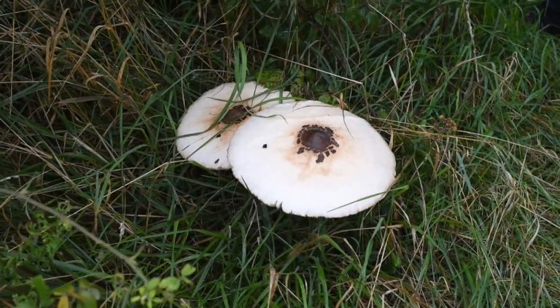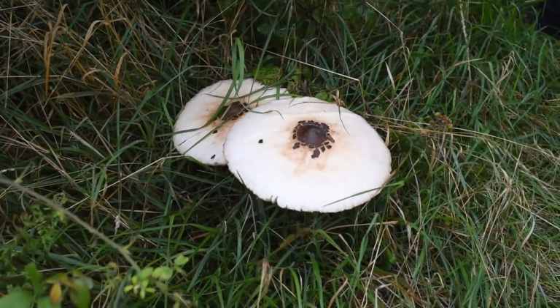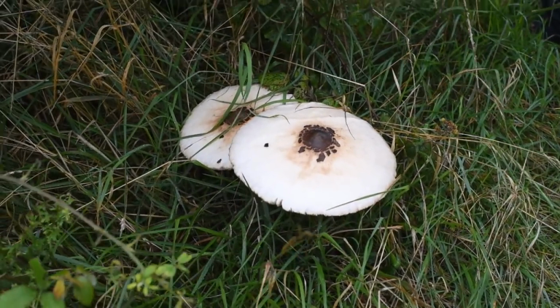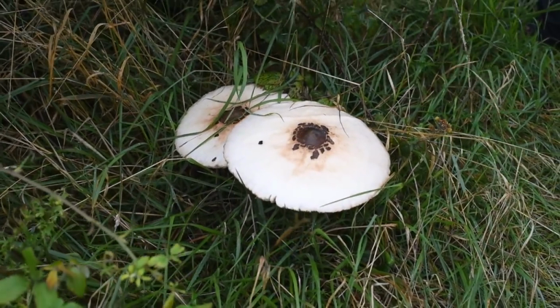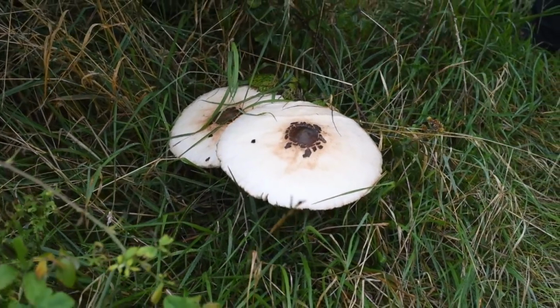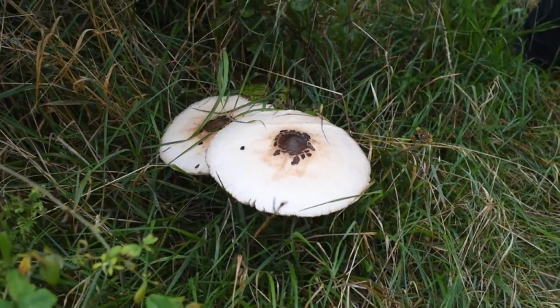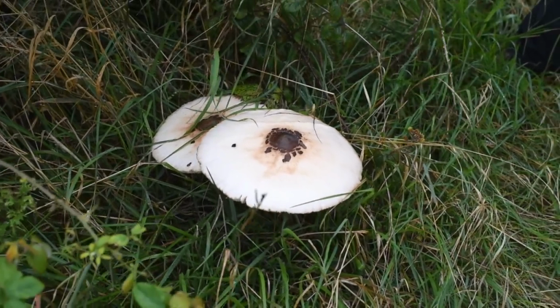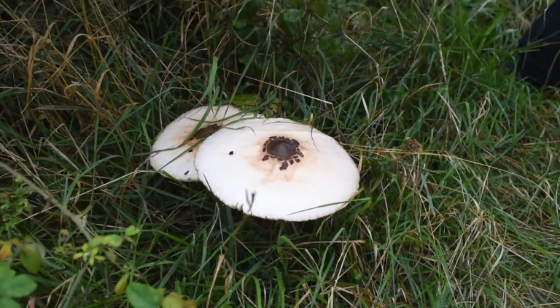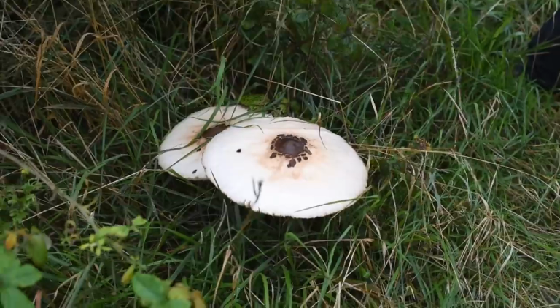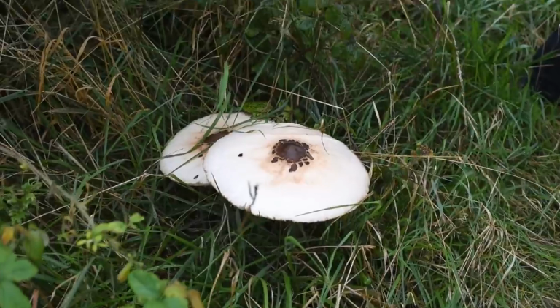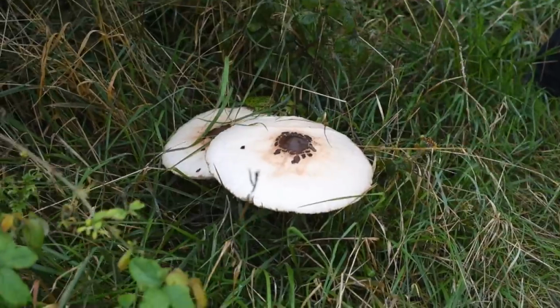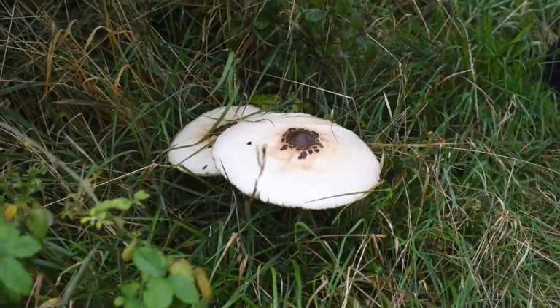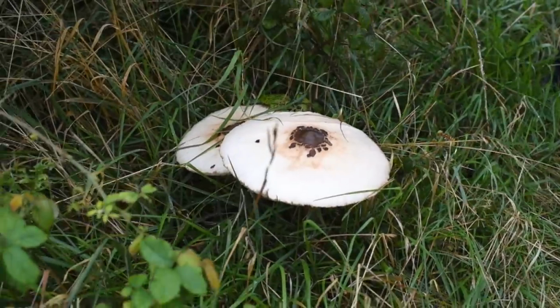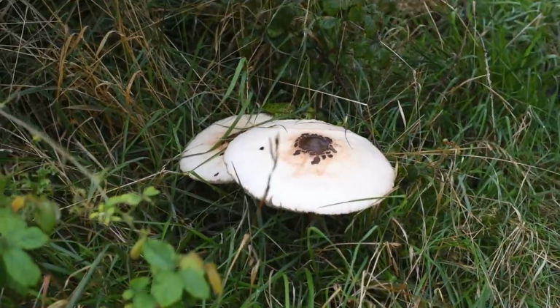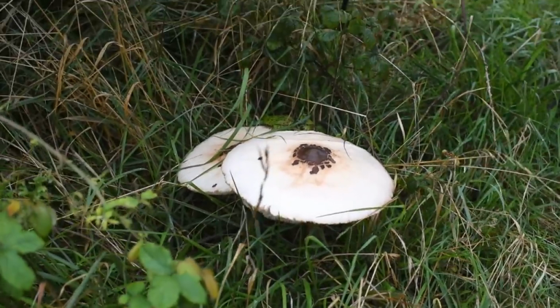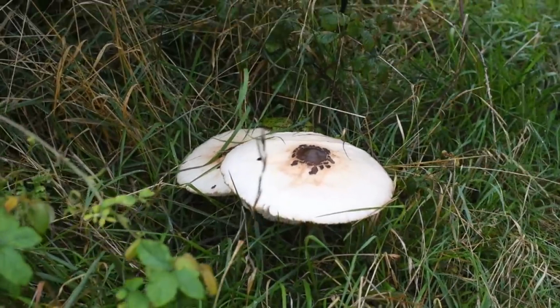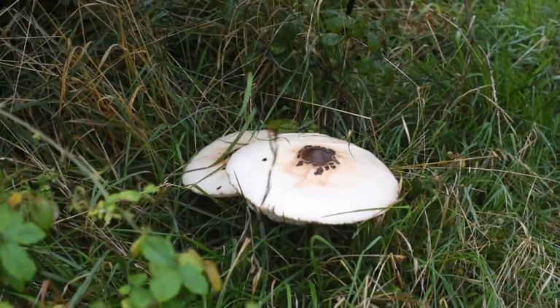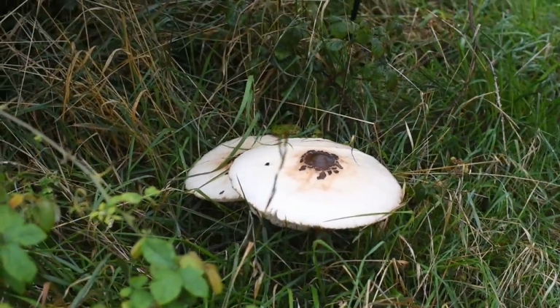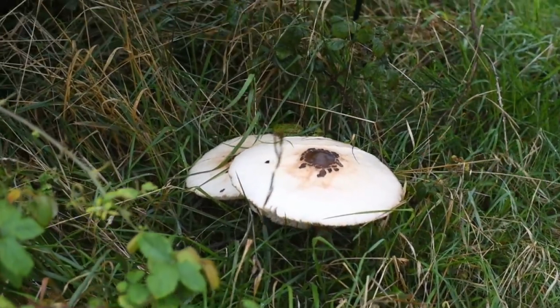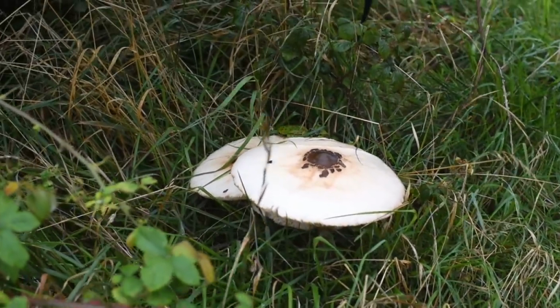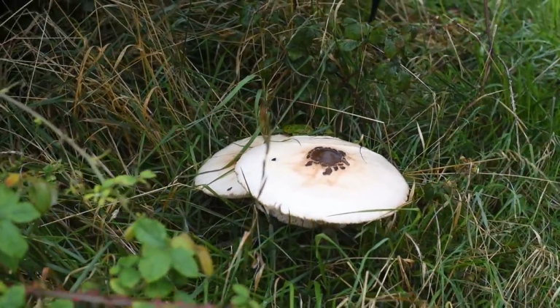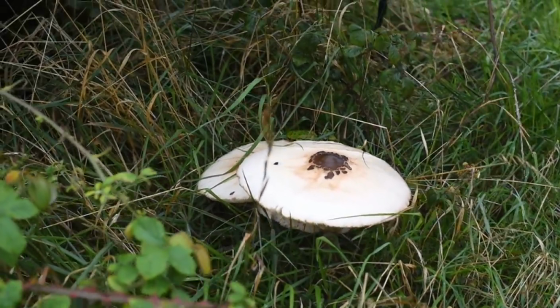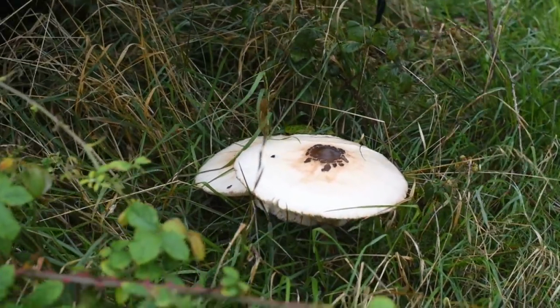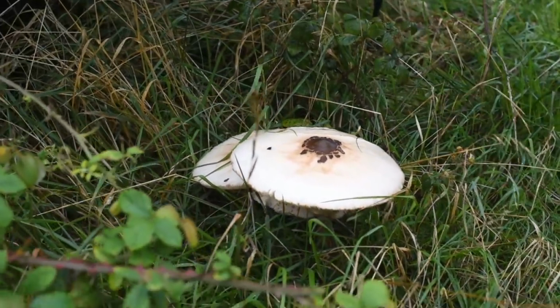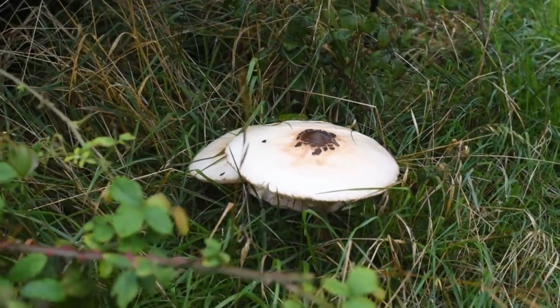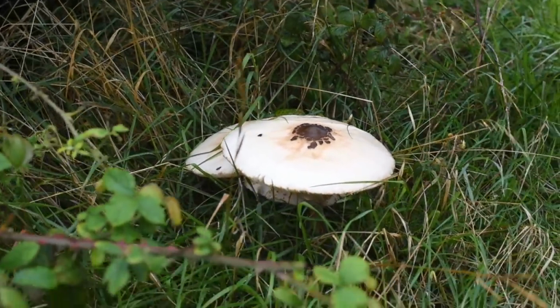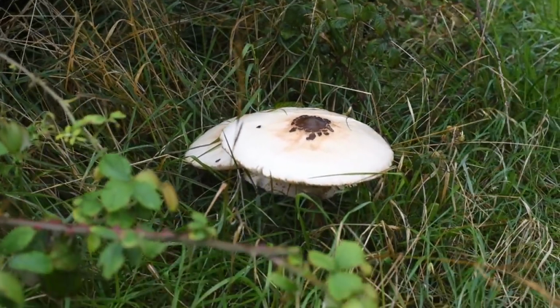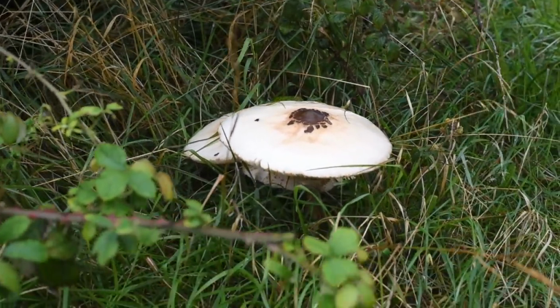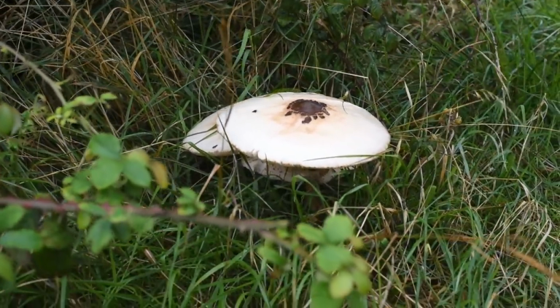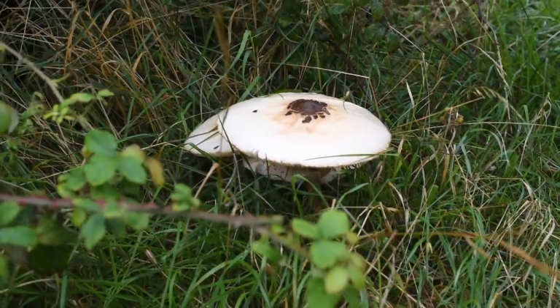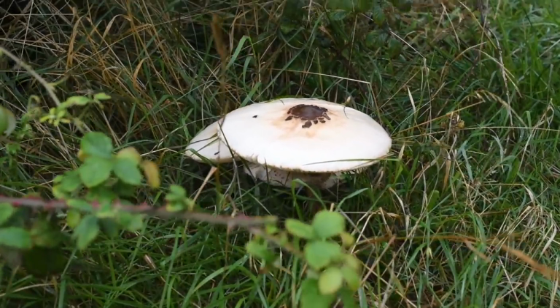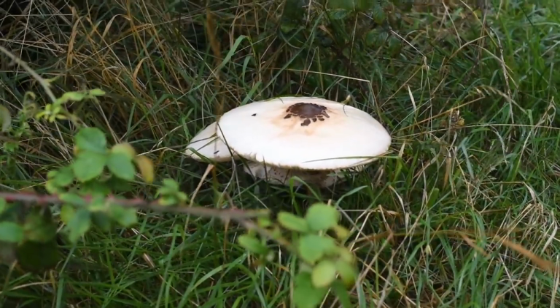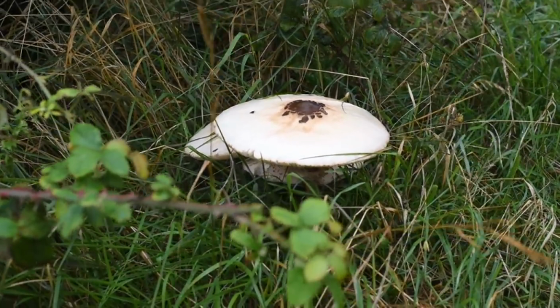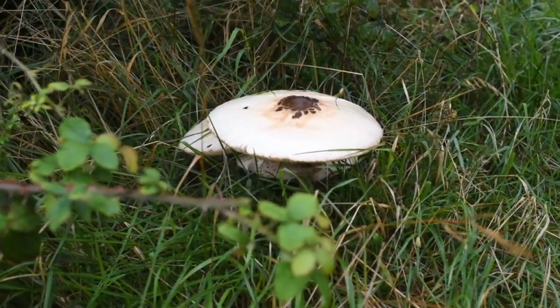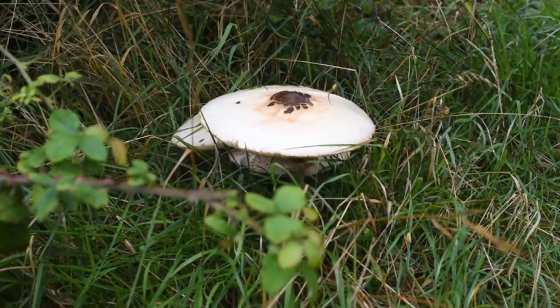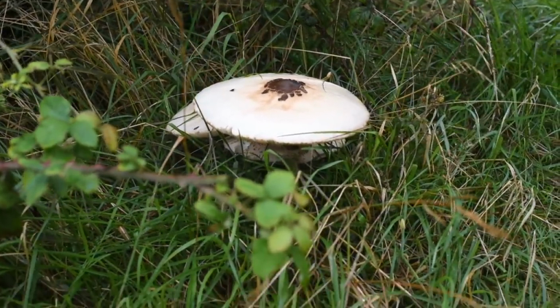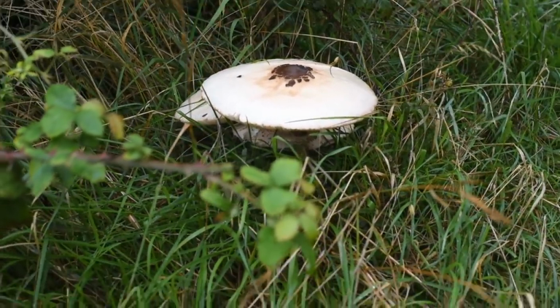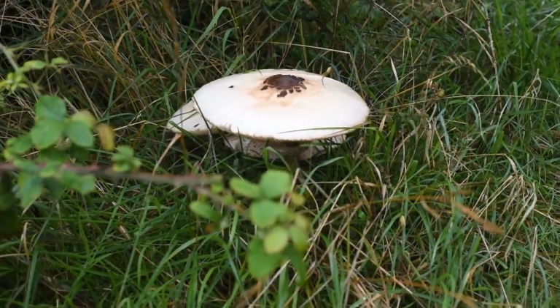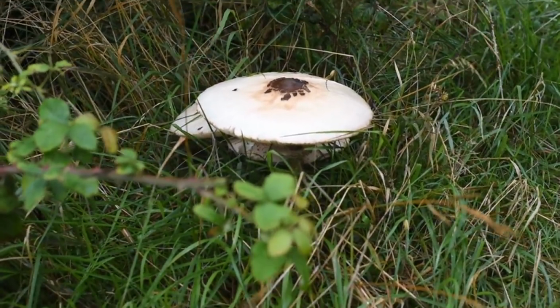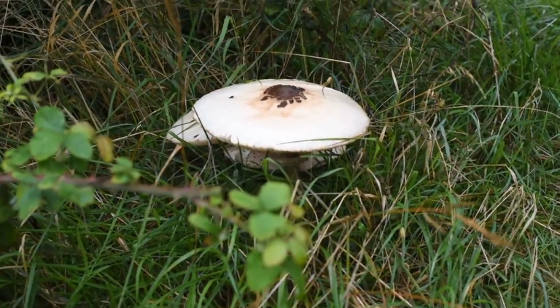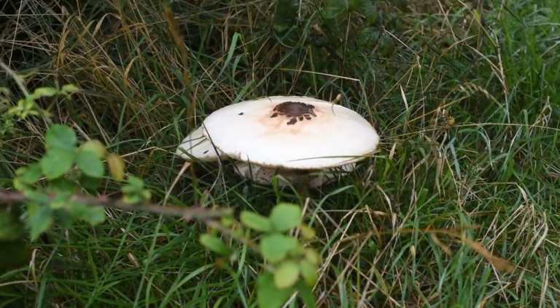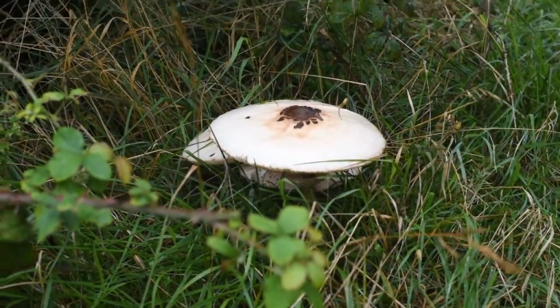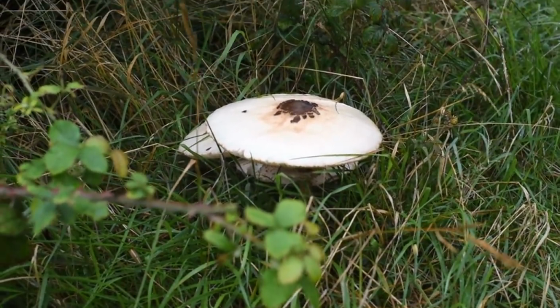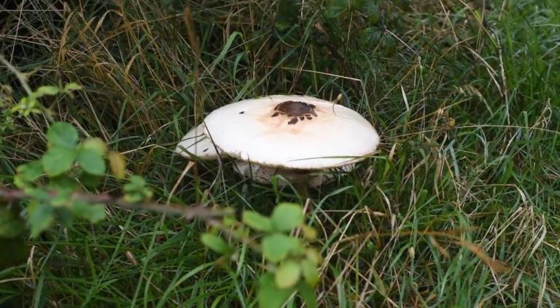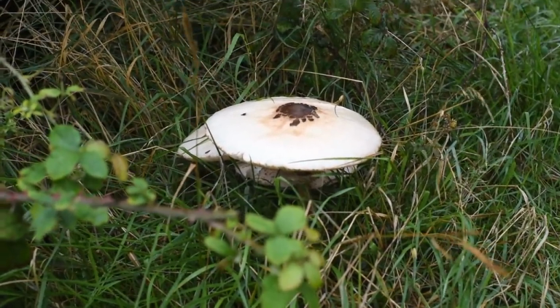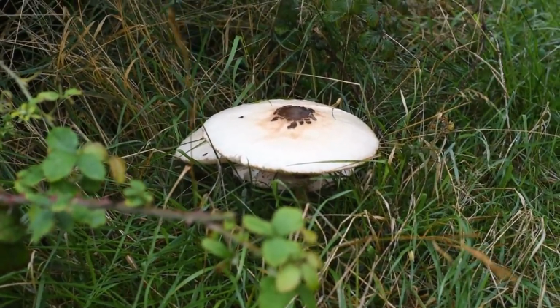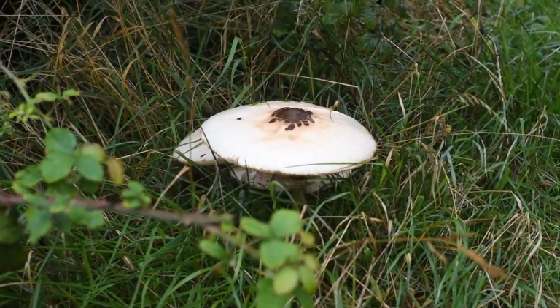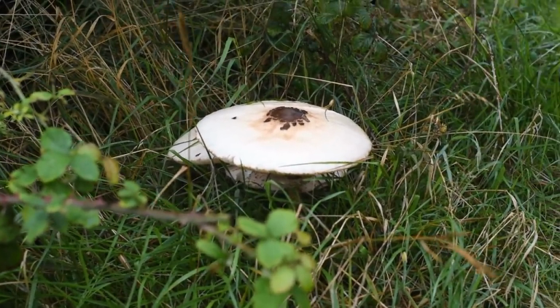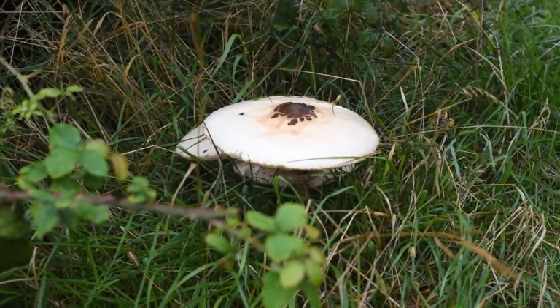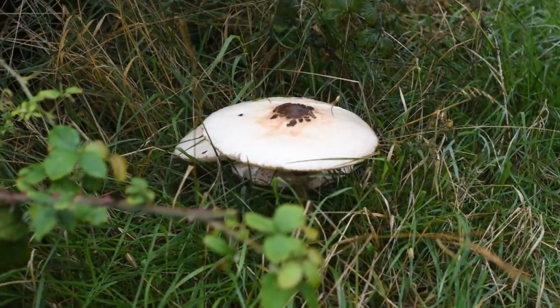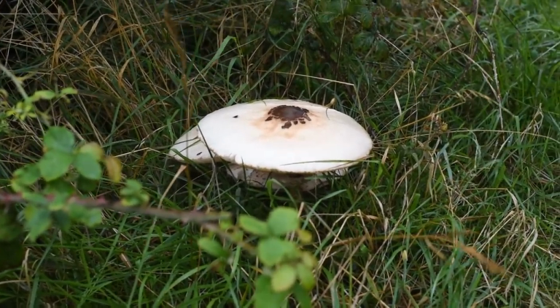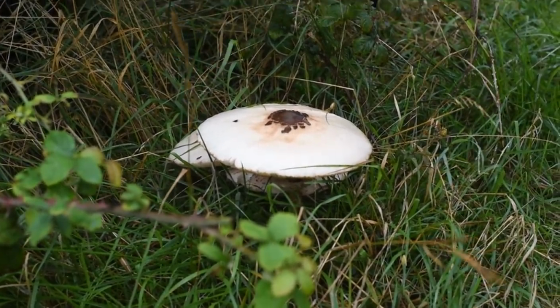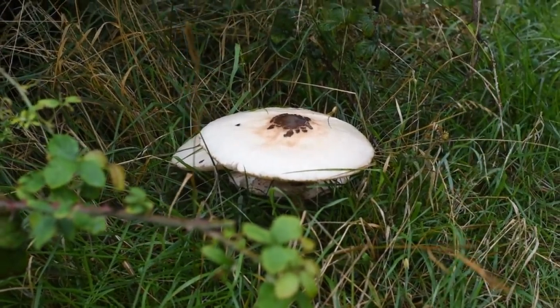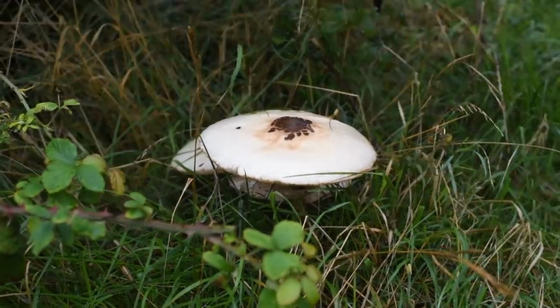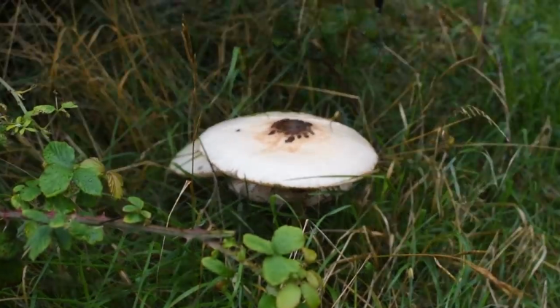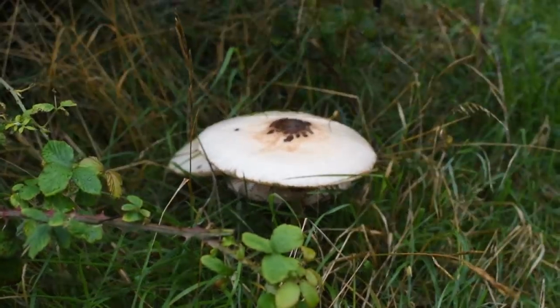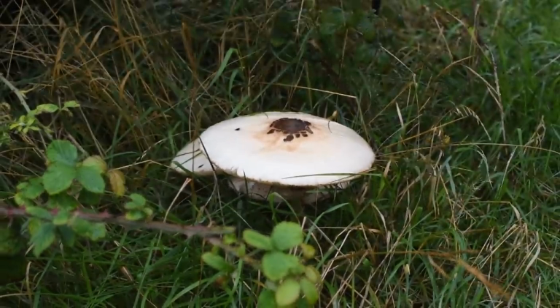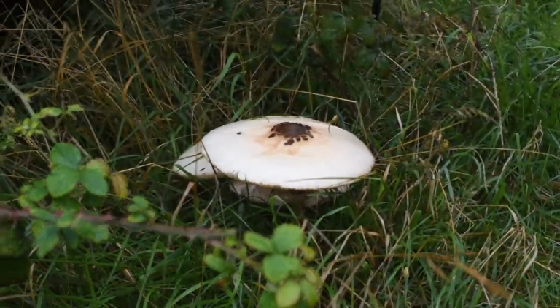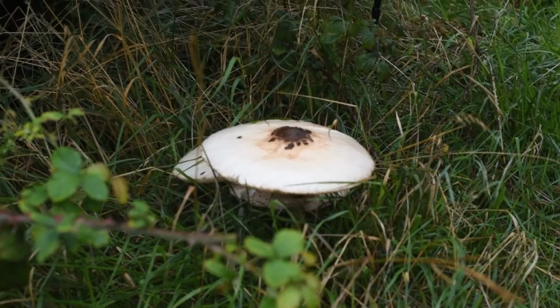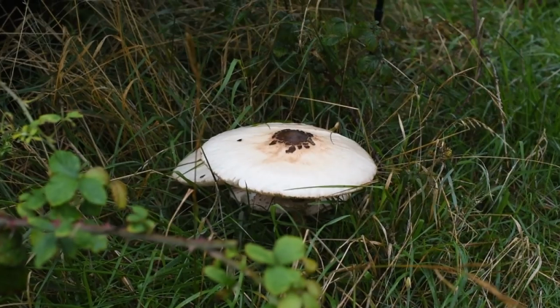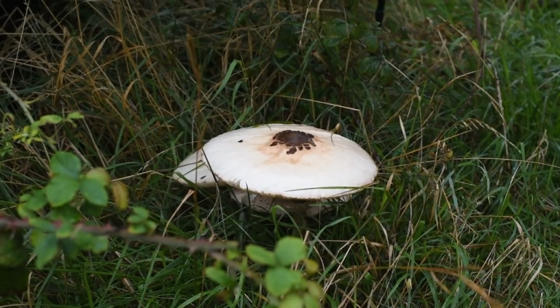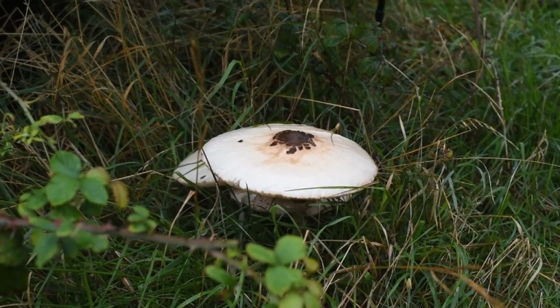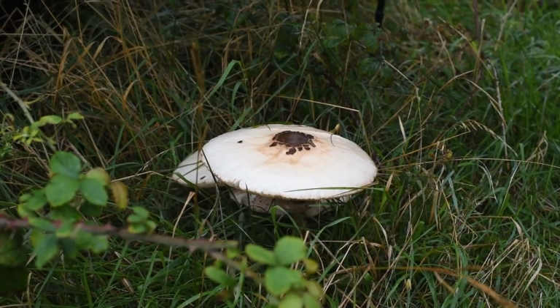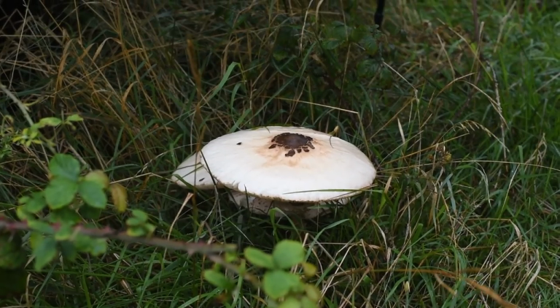Tonight's dinner — is it edible? Not sure I'd risk it, to be honest.